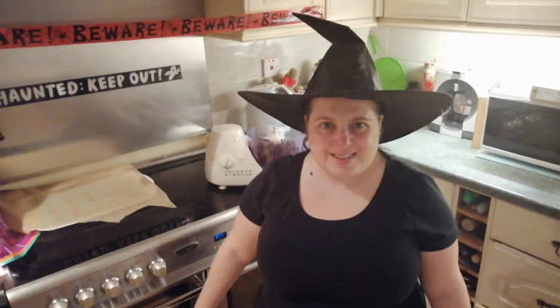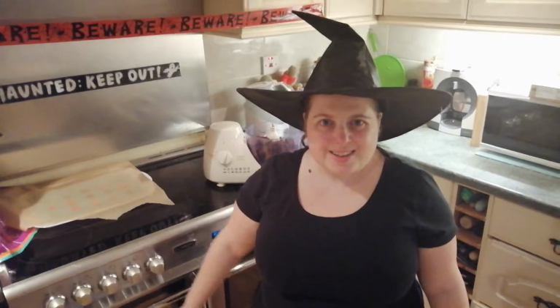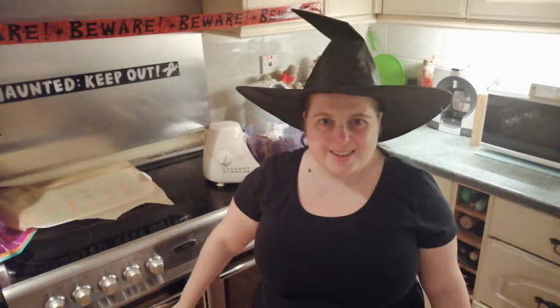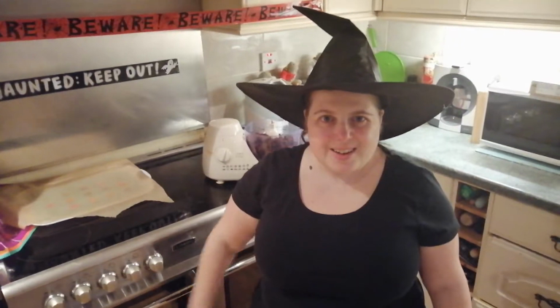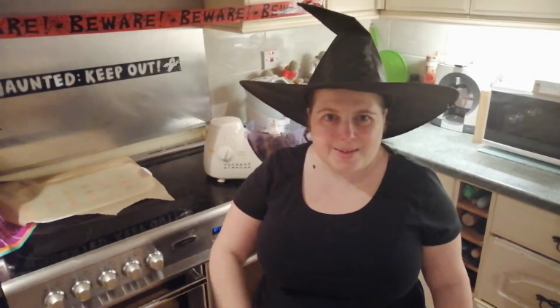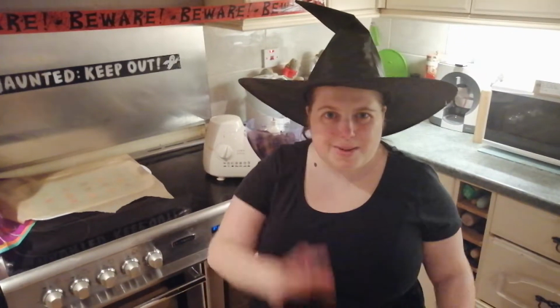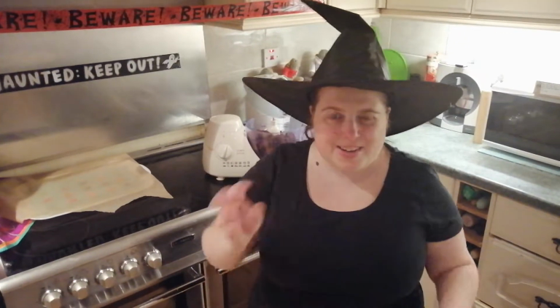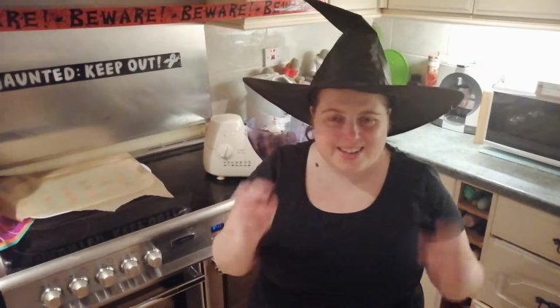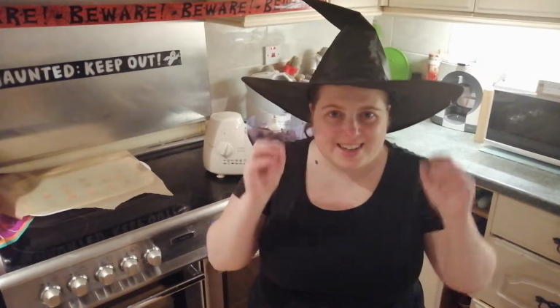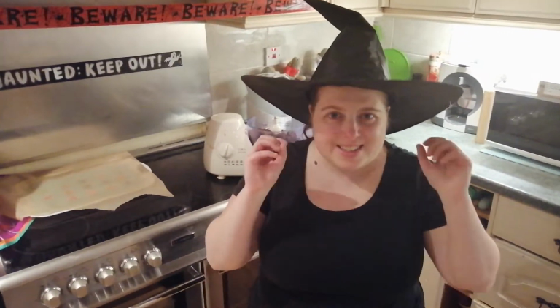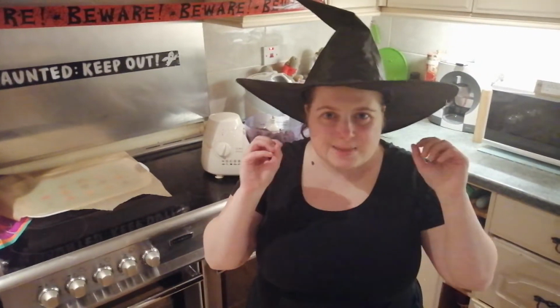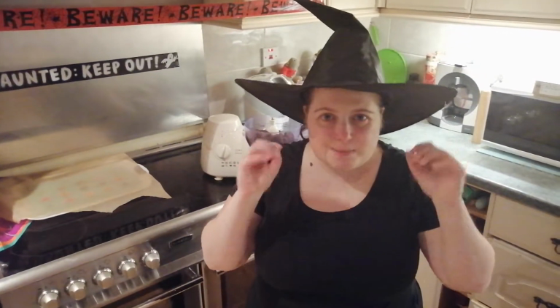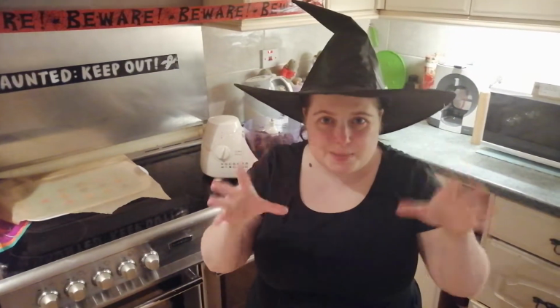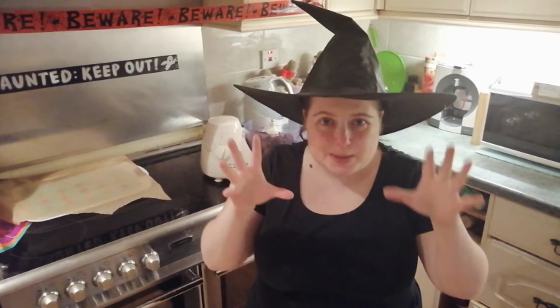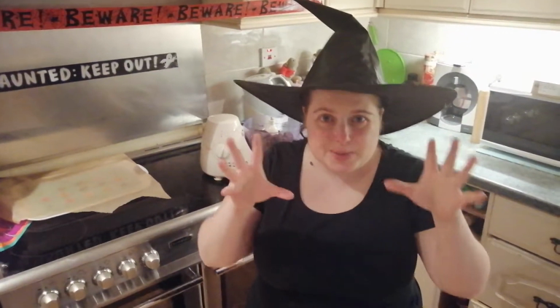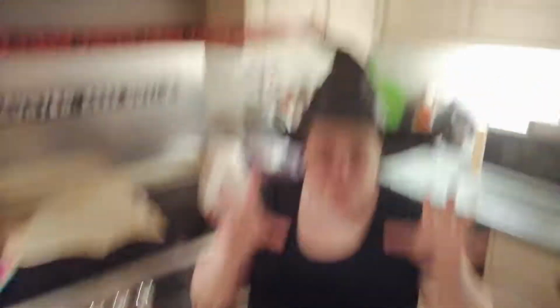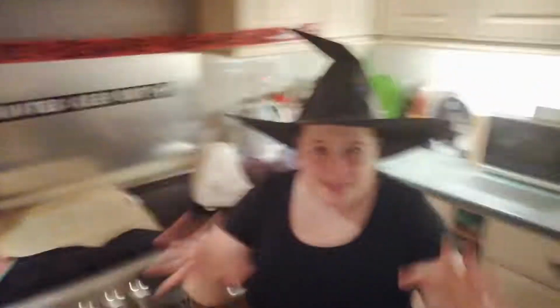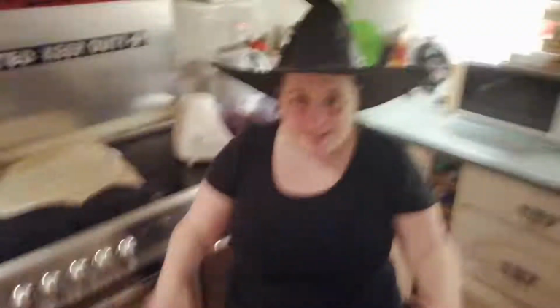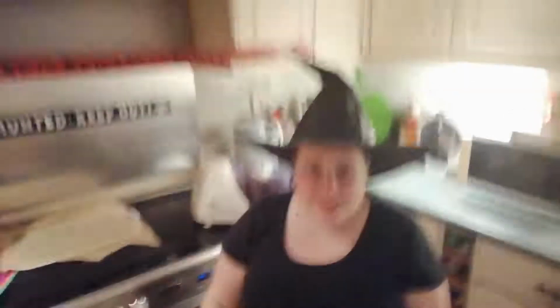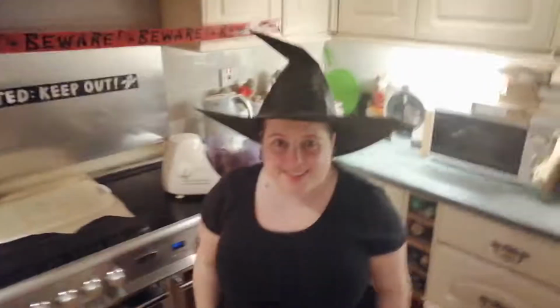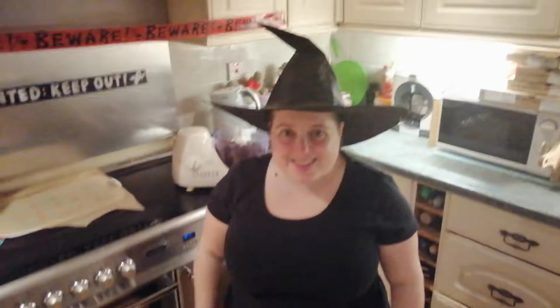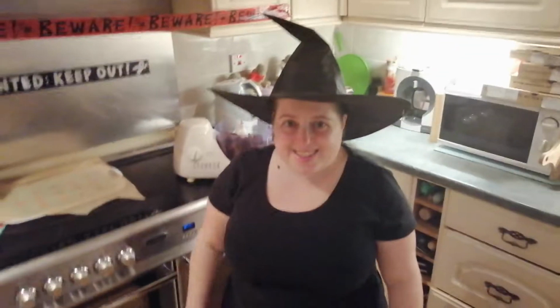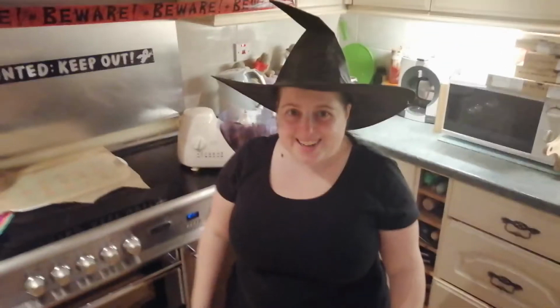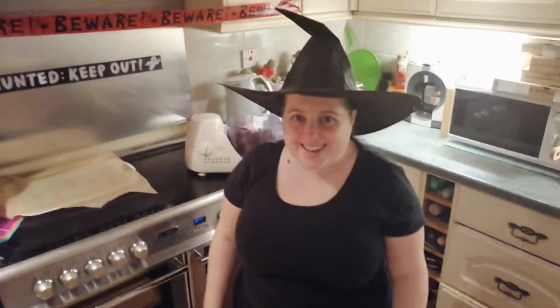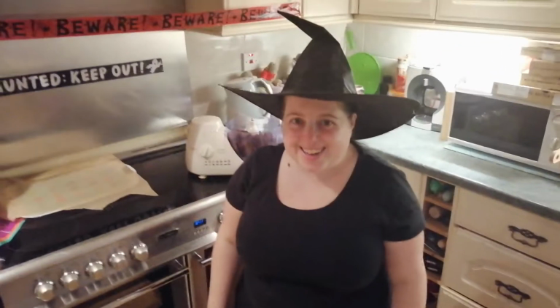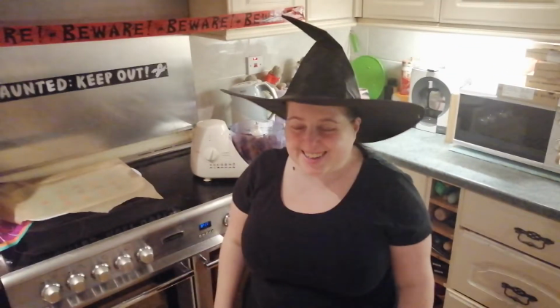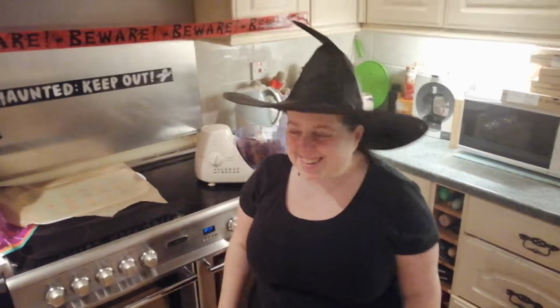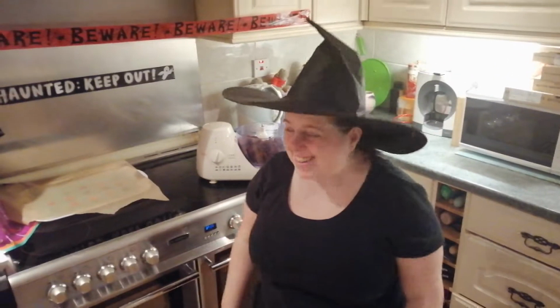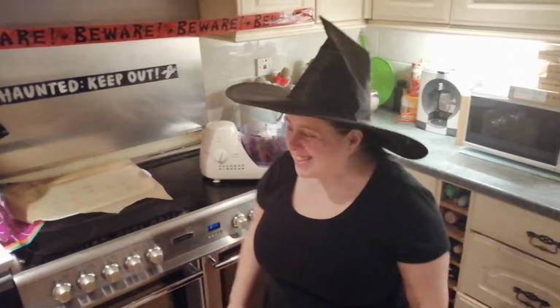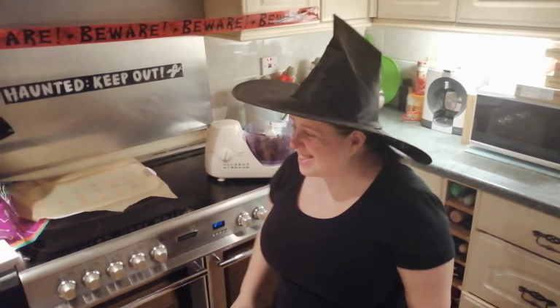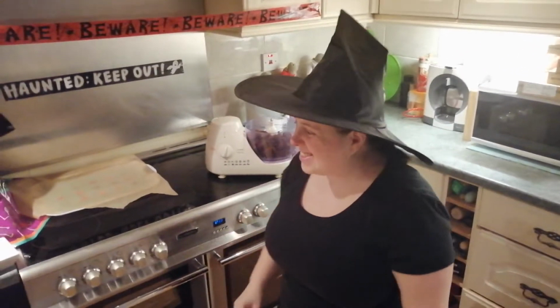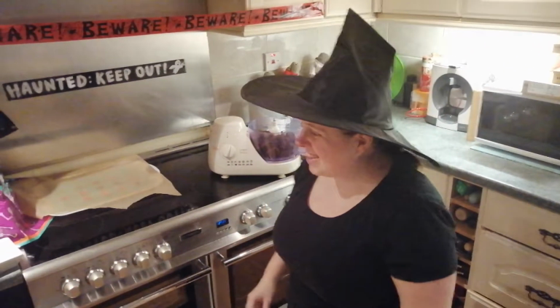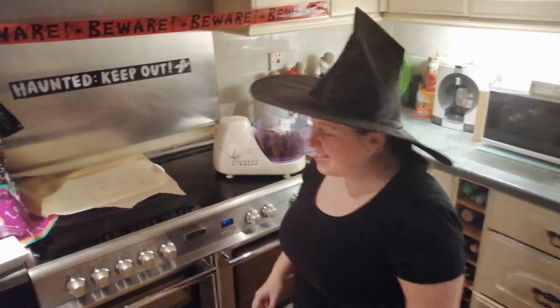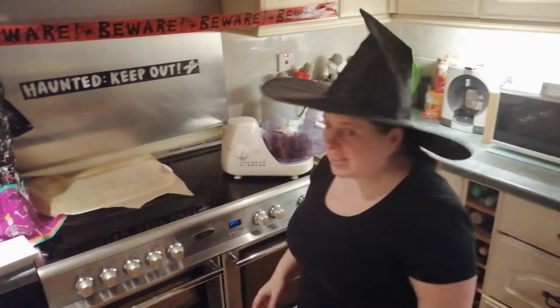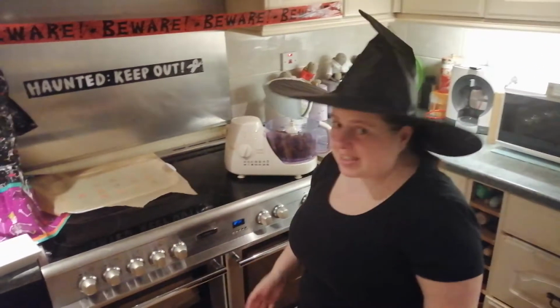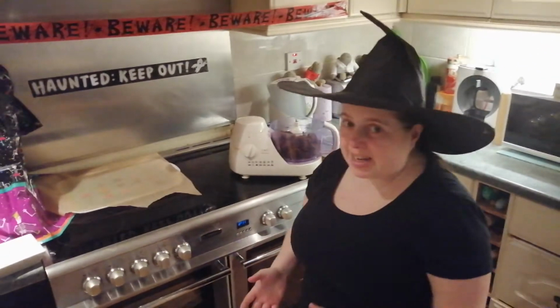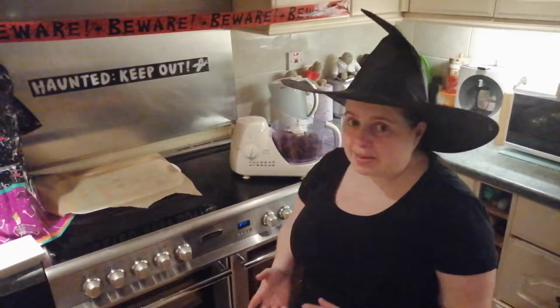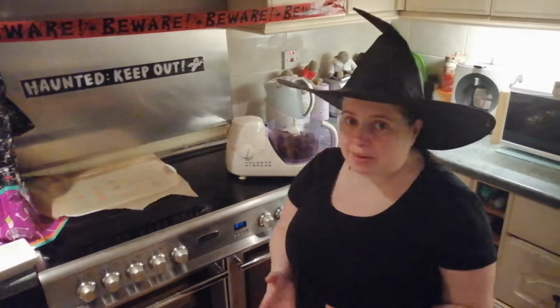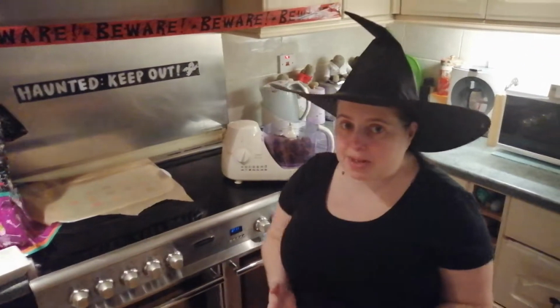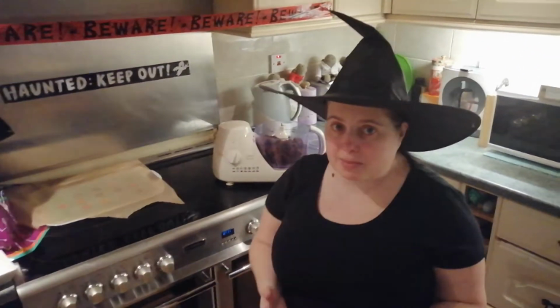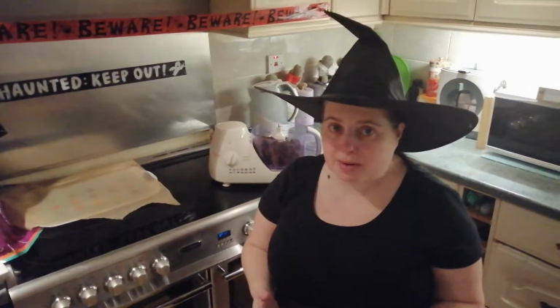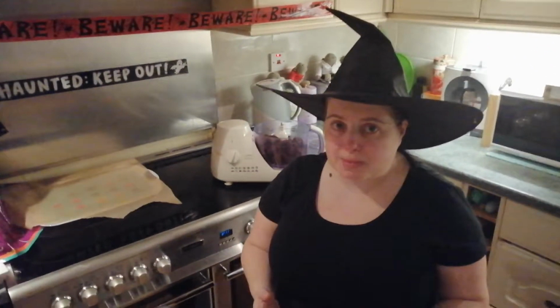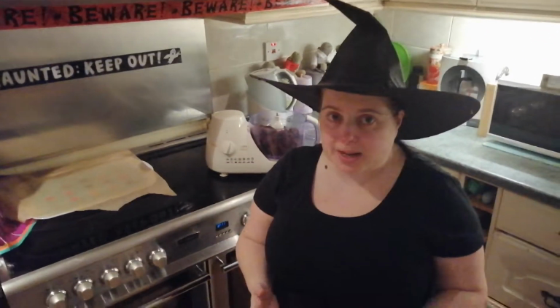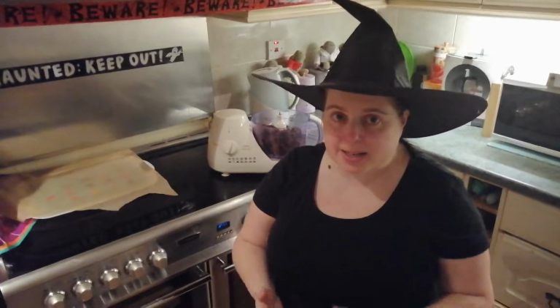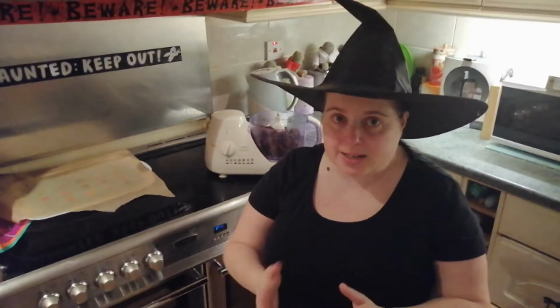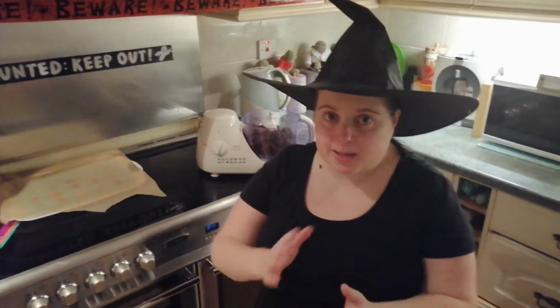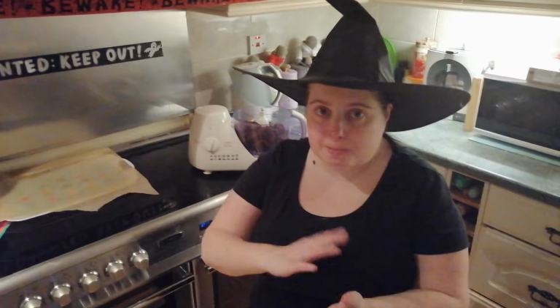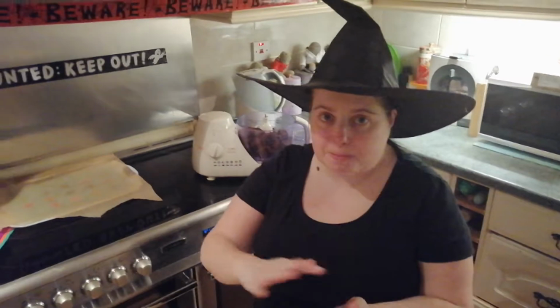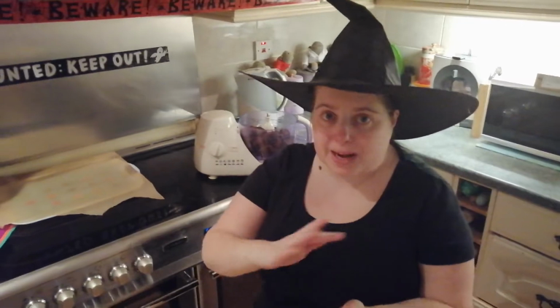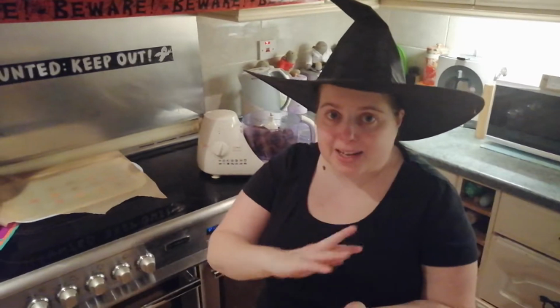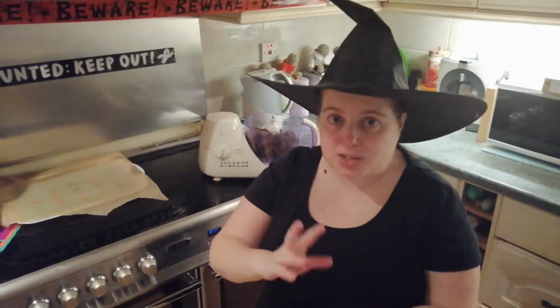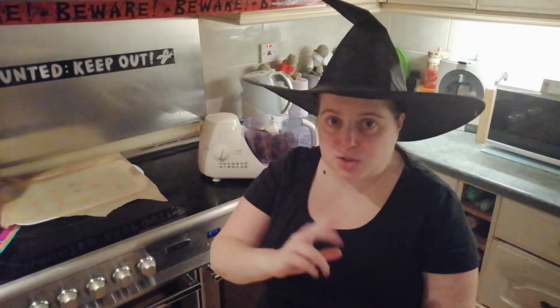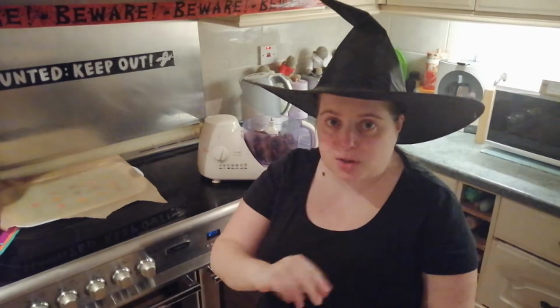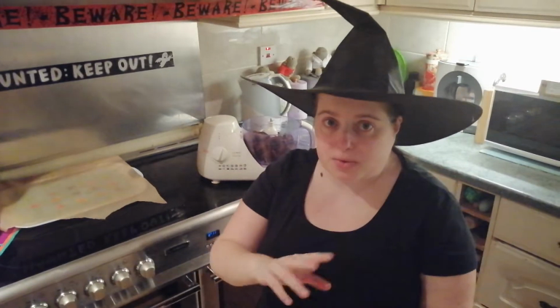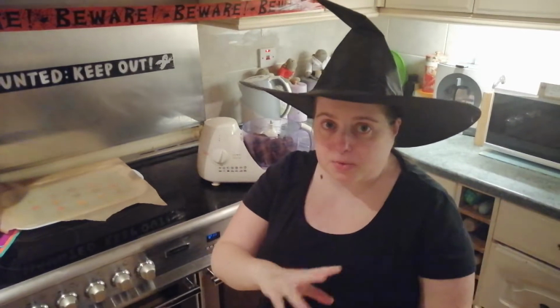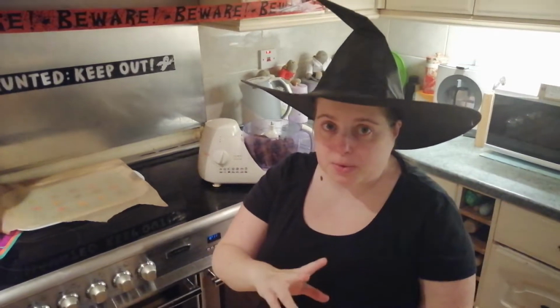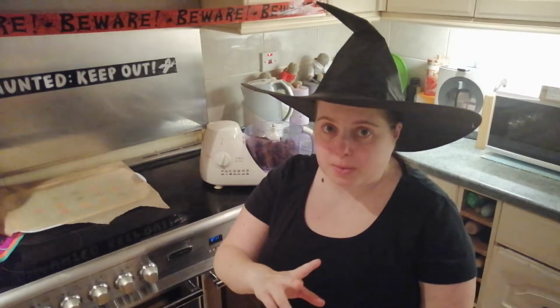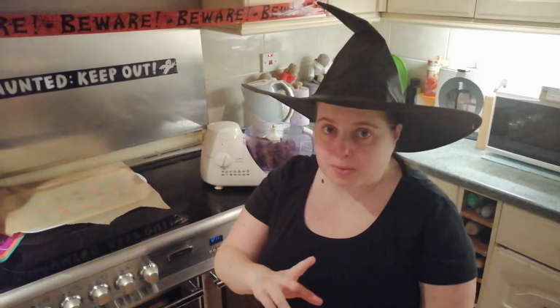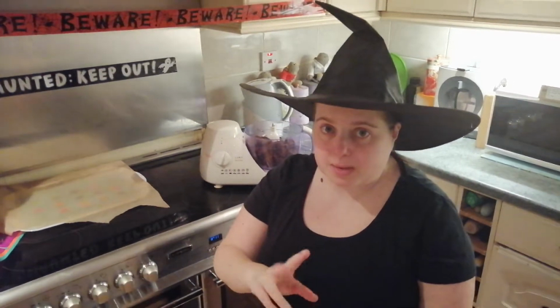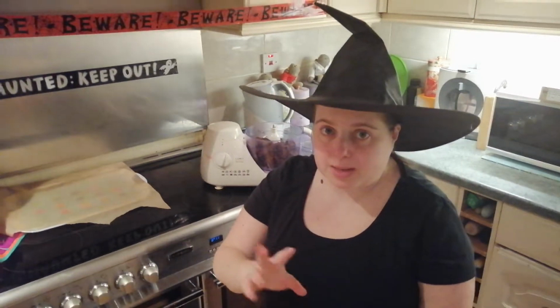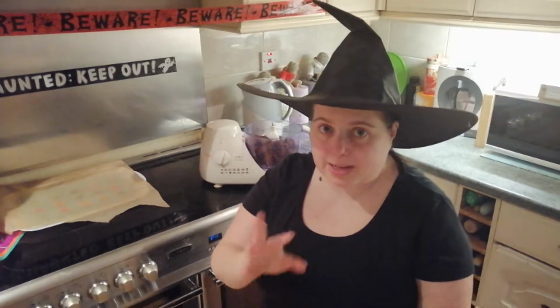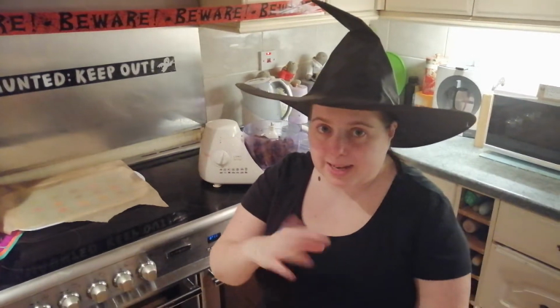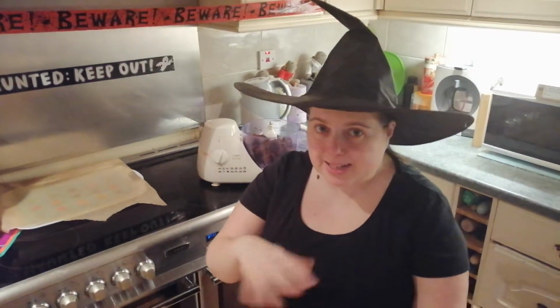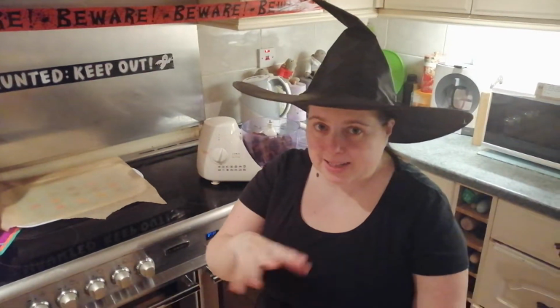Hi Michael Kats! Today we're going to be making bat truffle cakes.